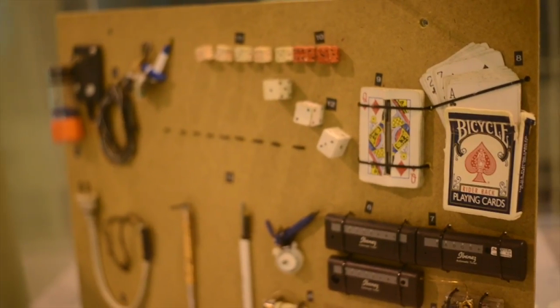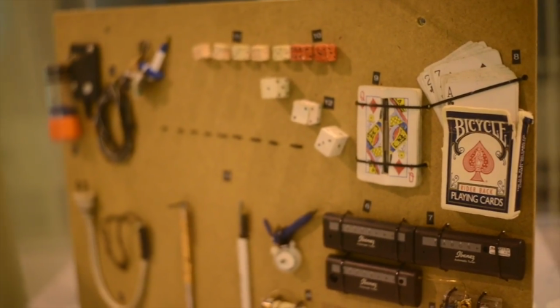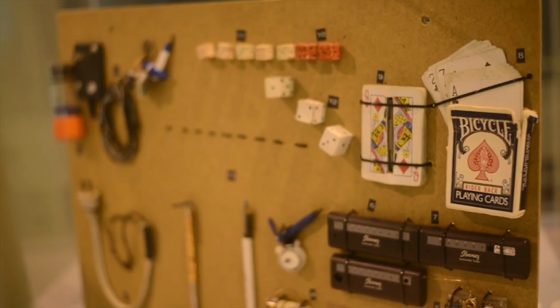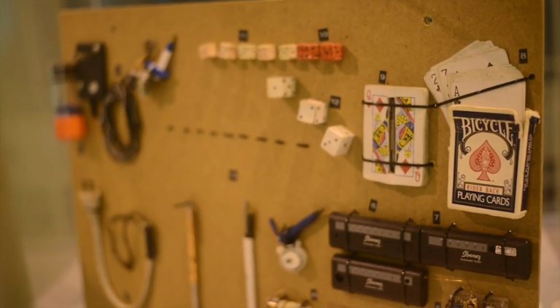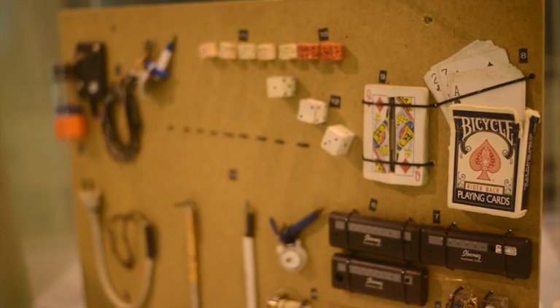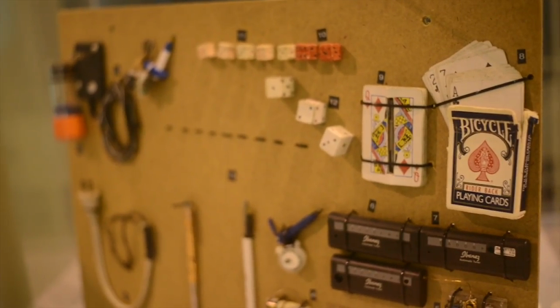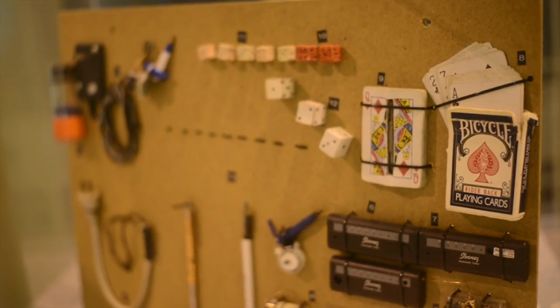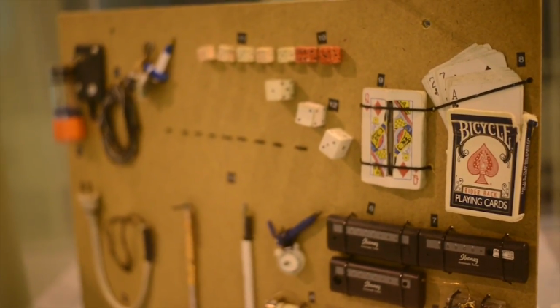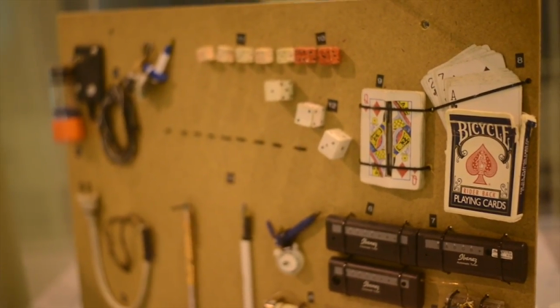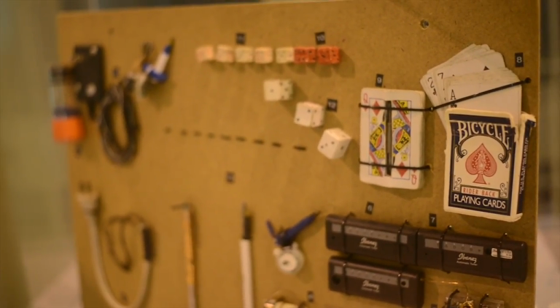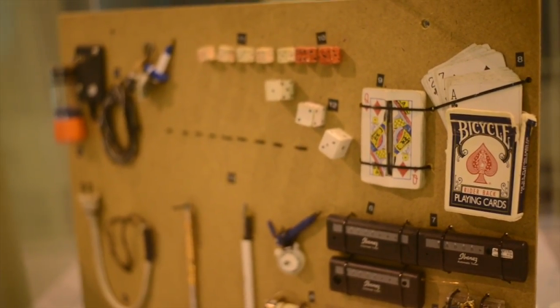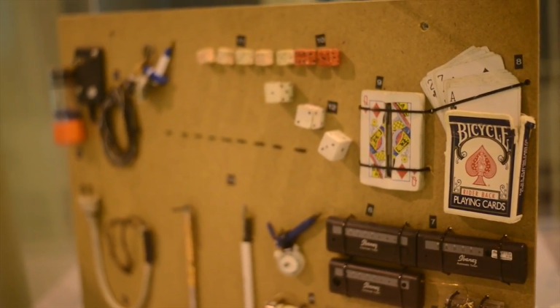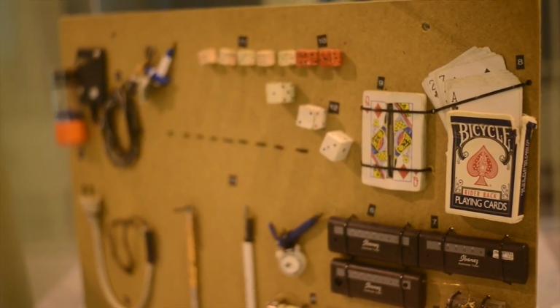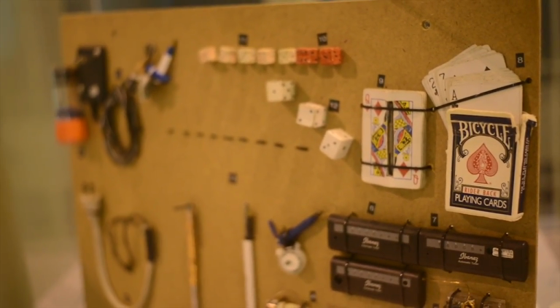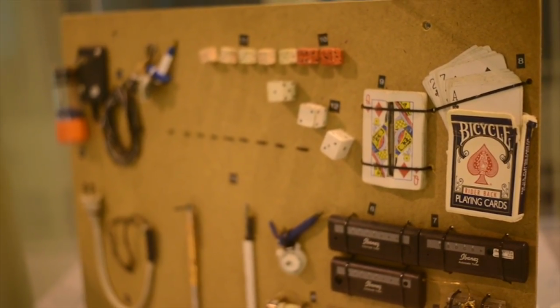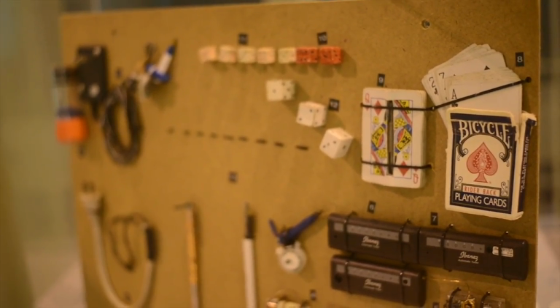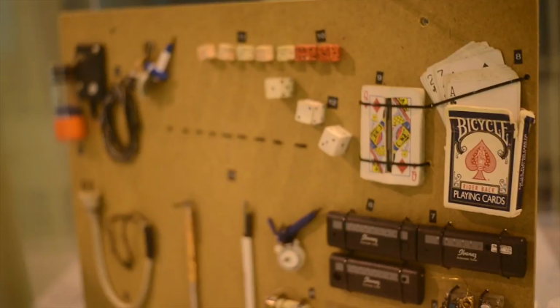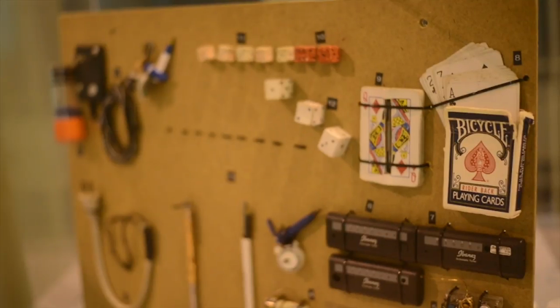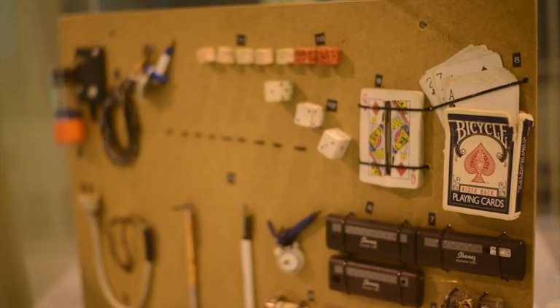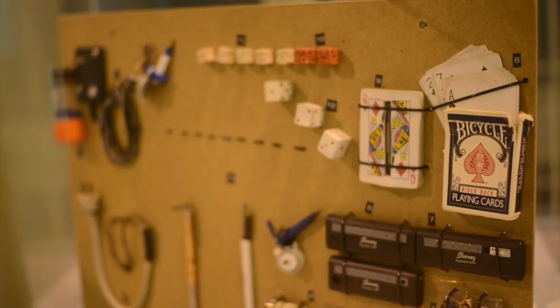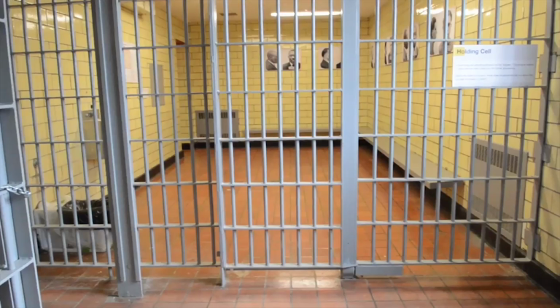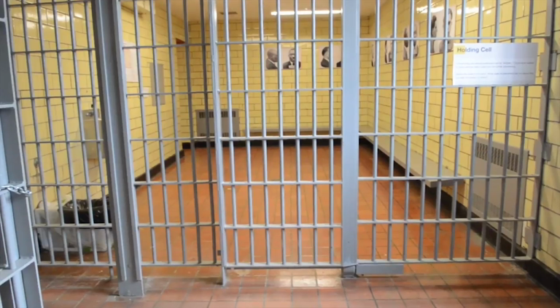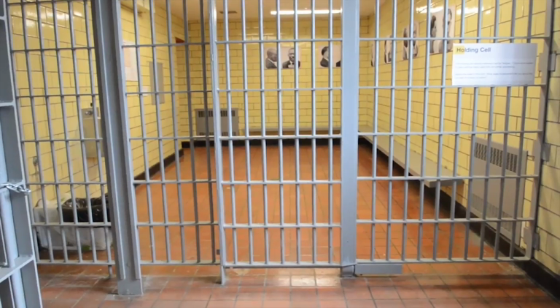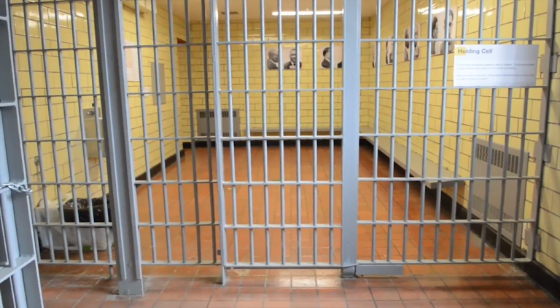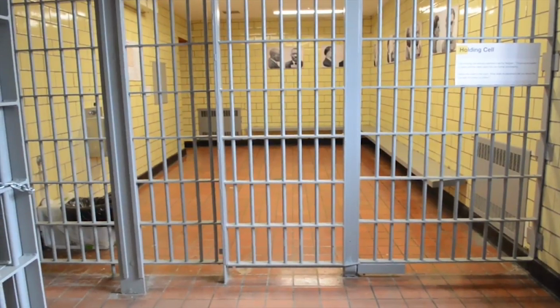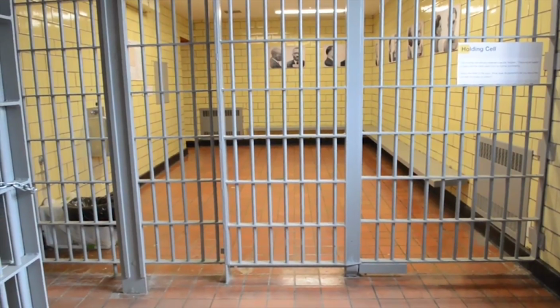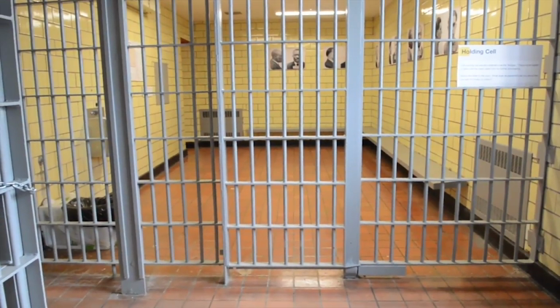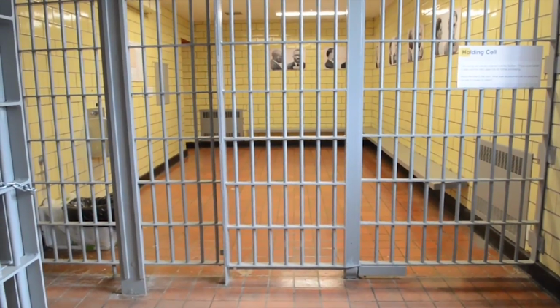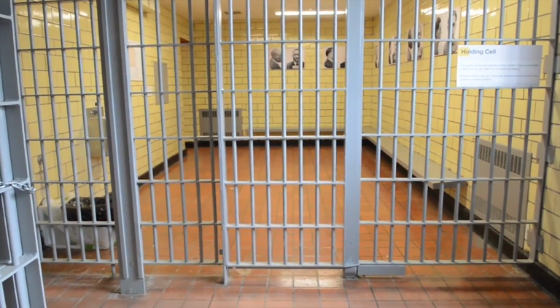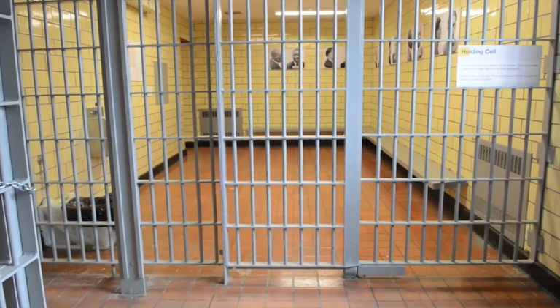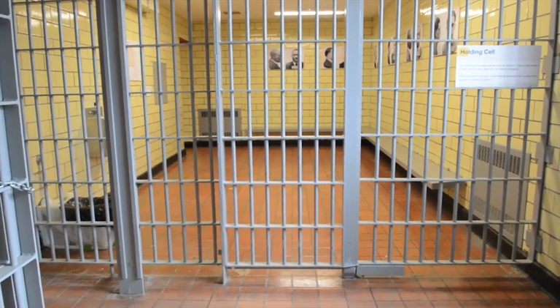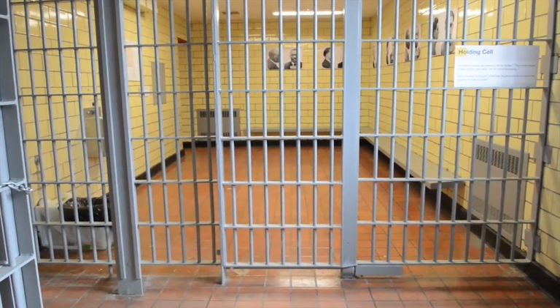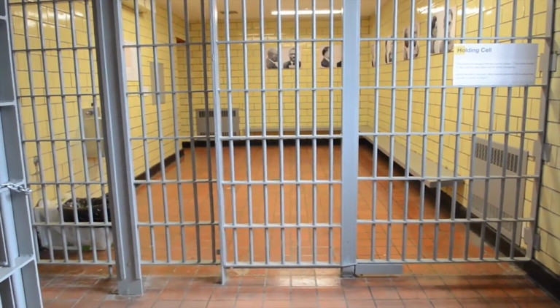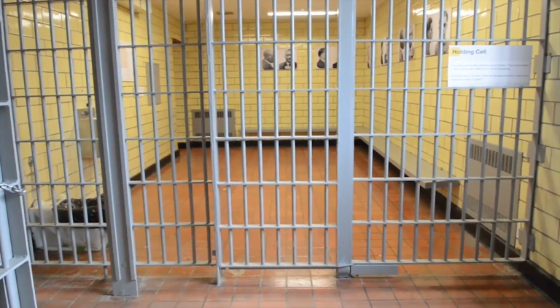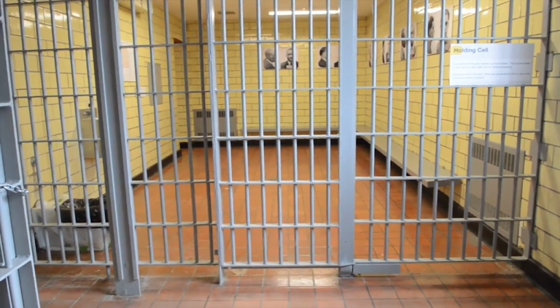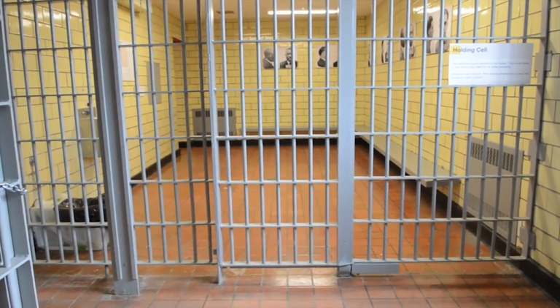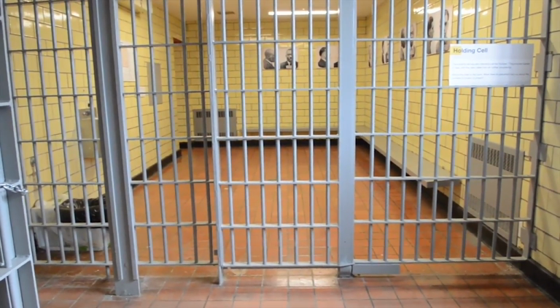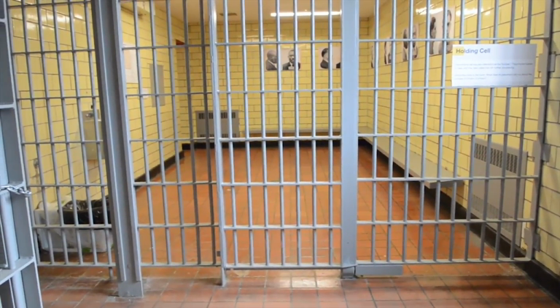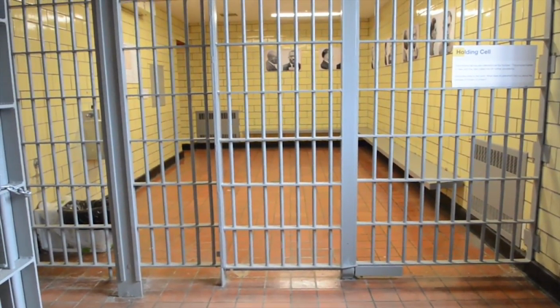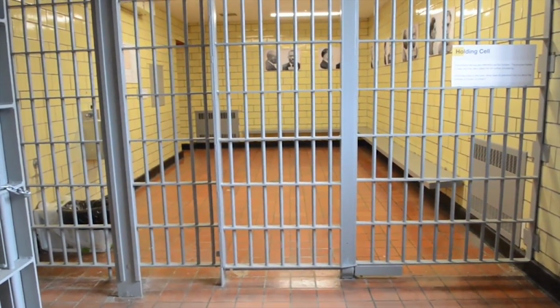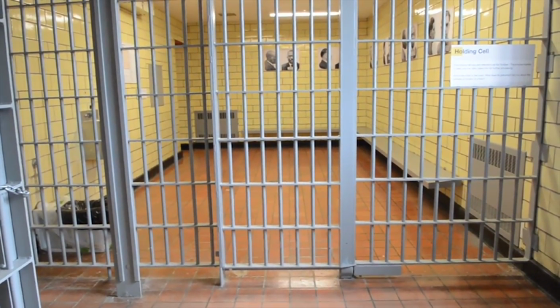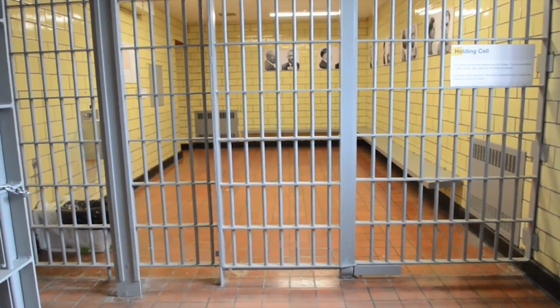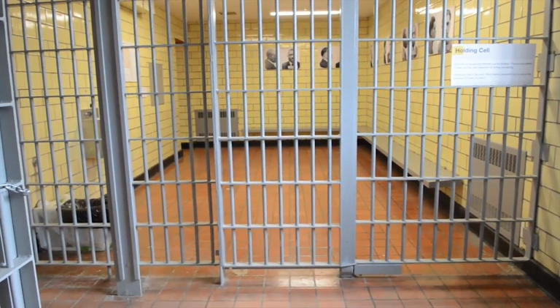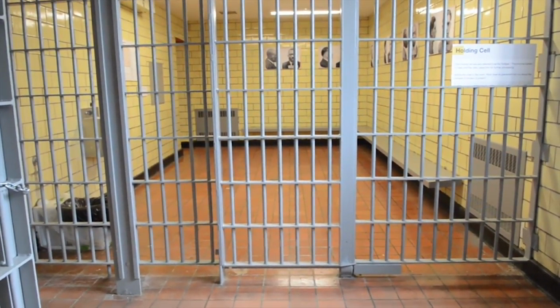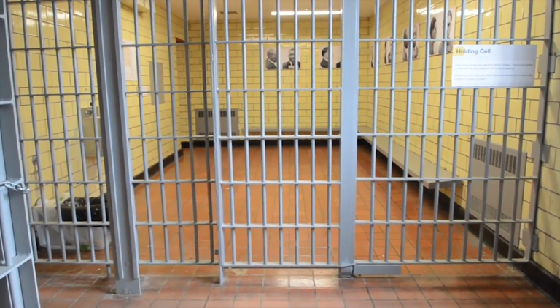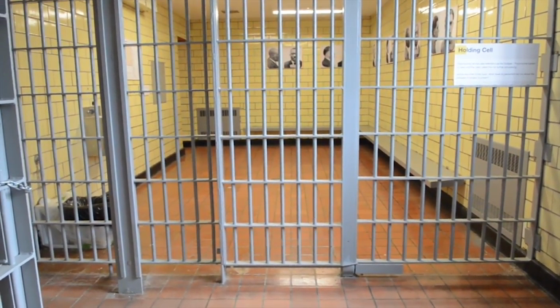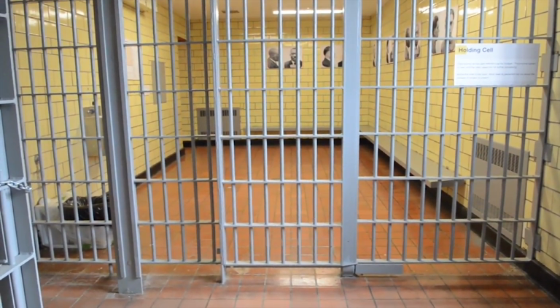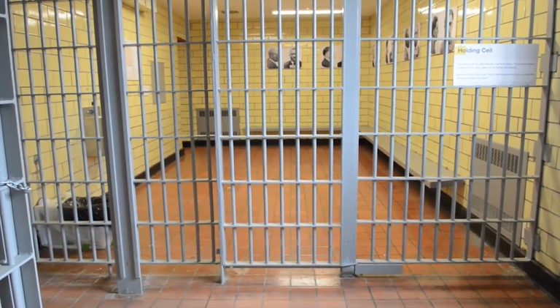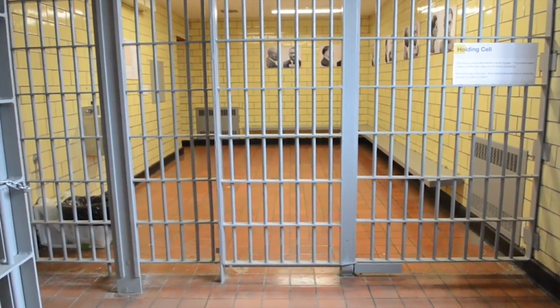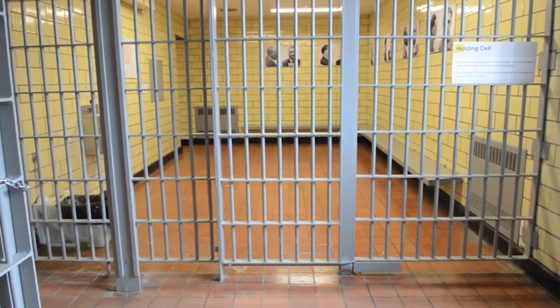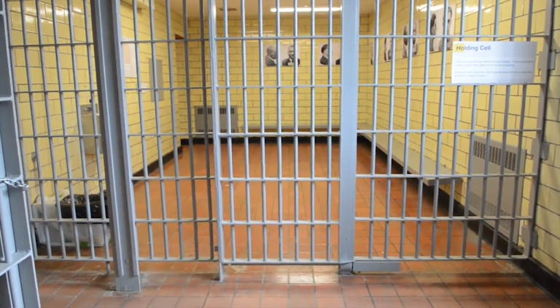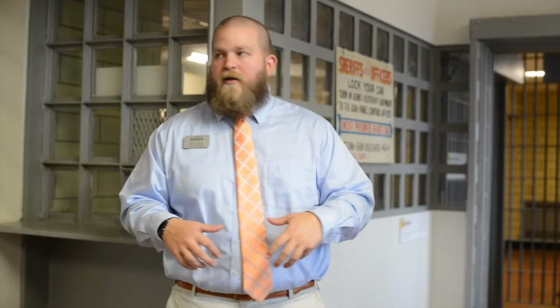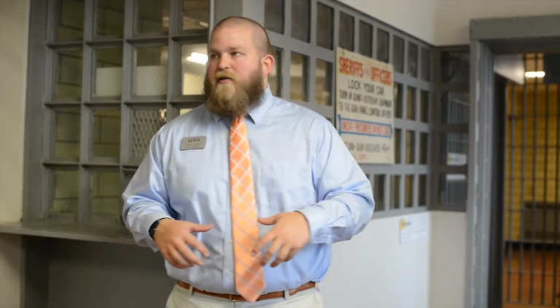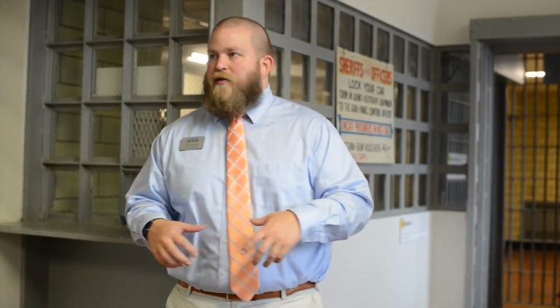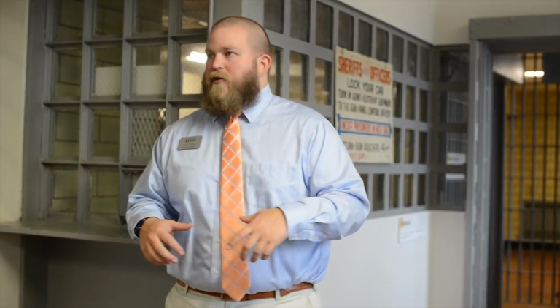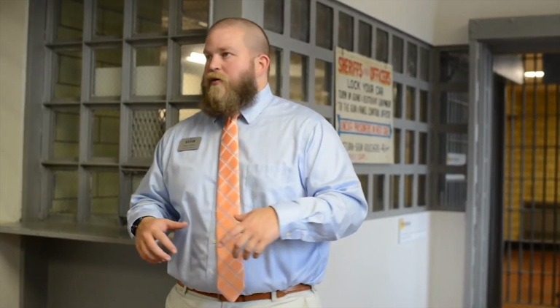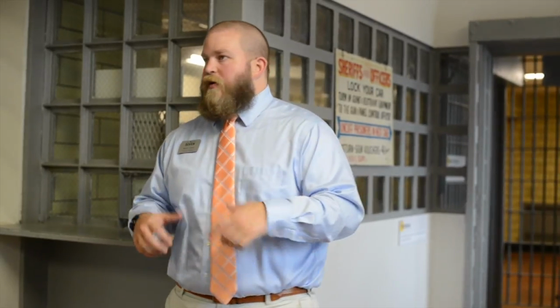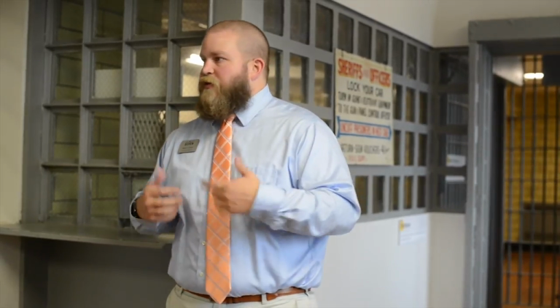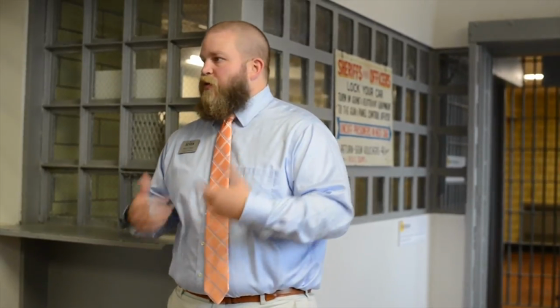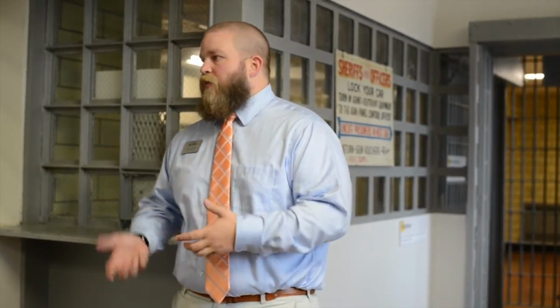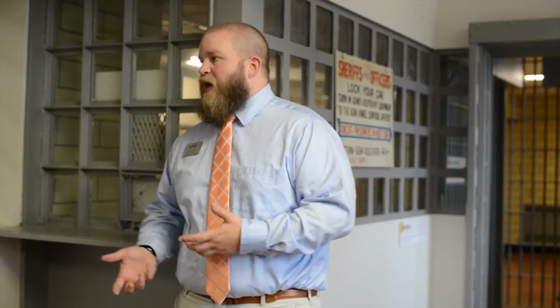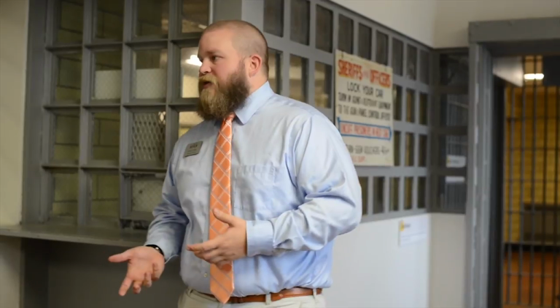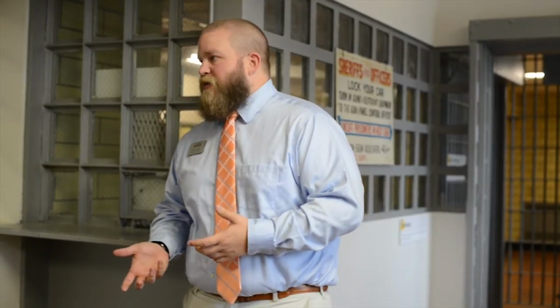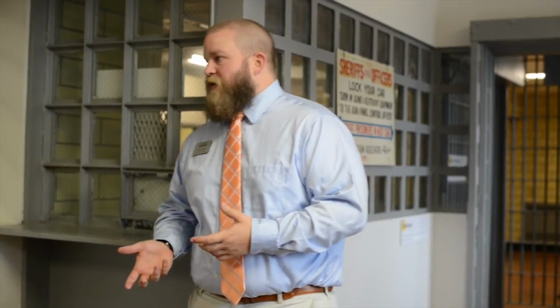So this meant that every male prisoner in the state of Michigan came to this facility and did their initial processing.